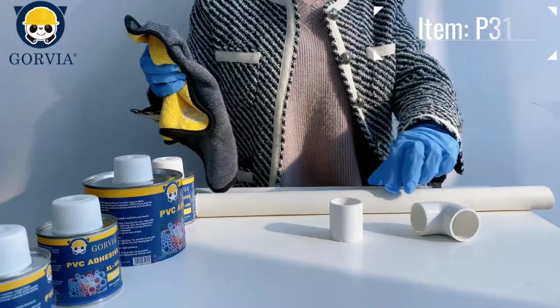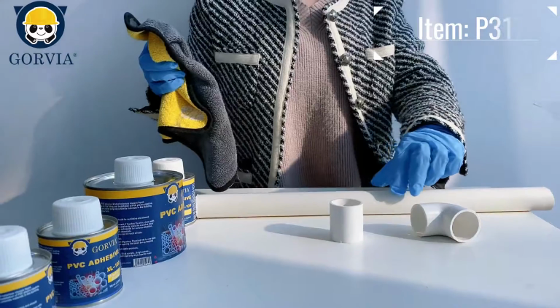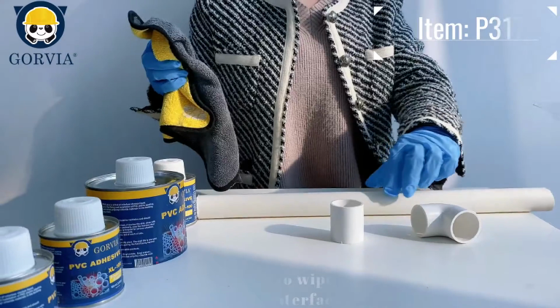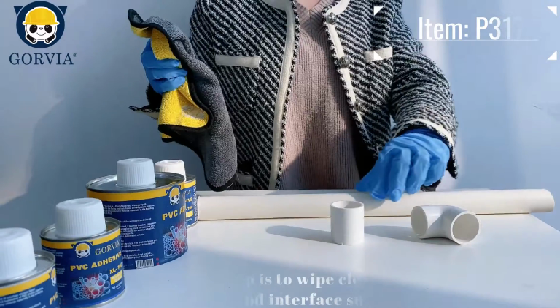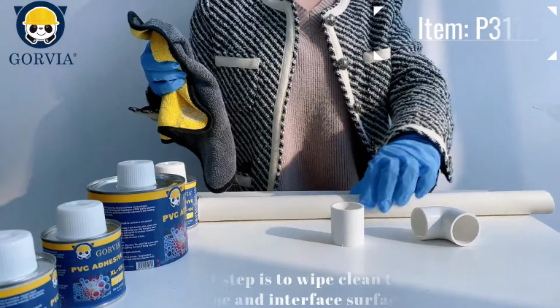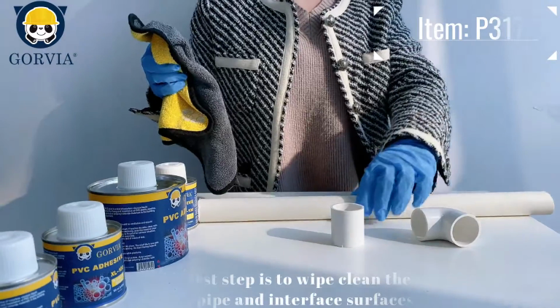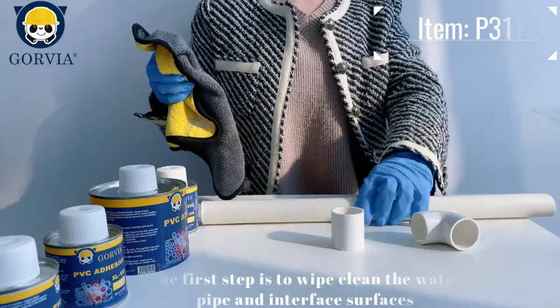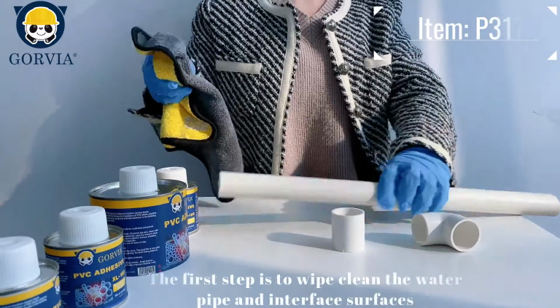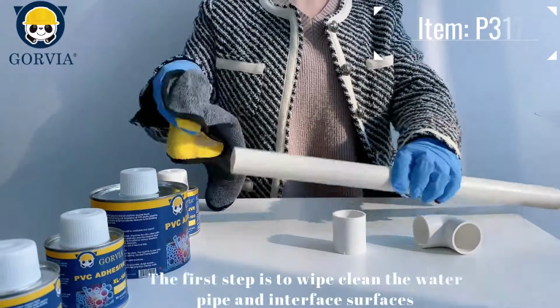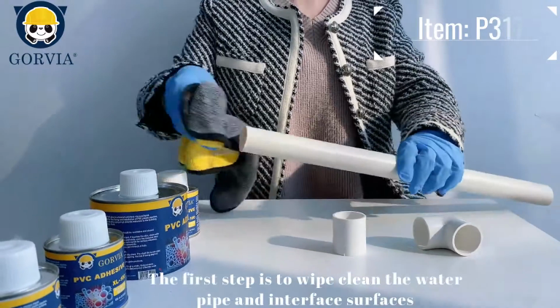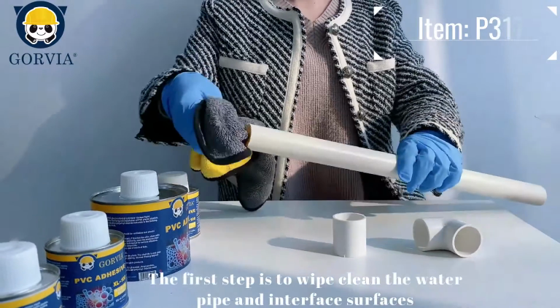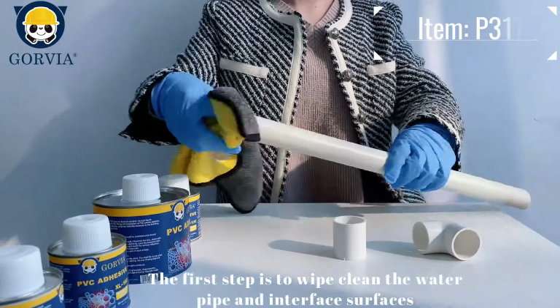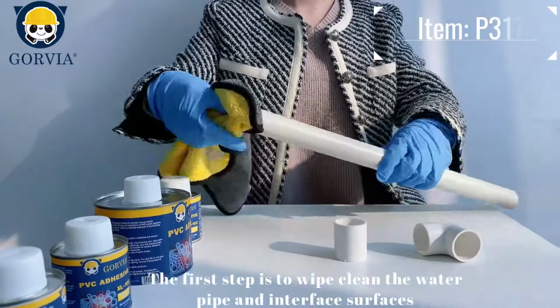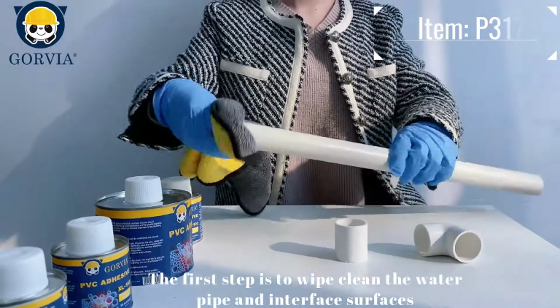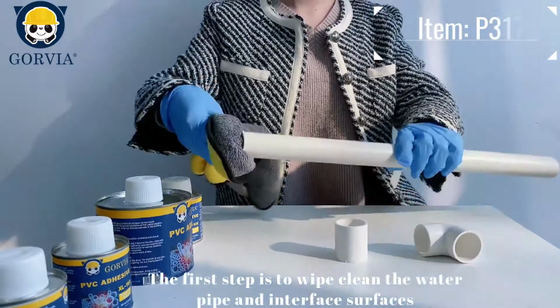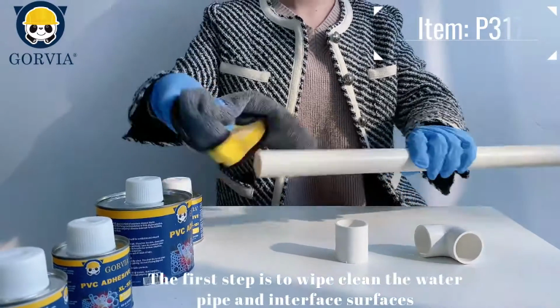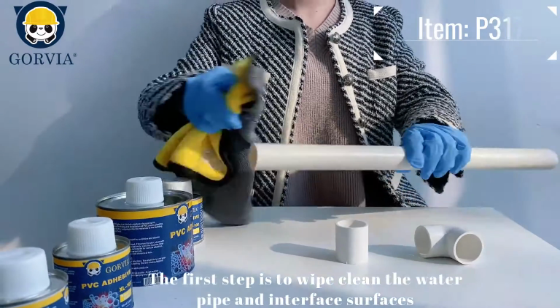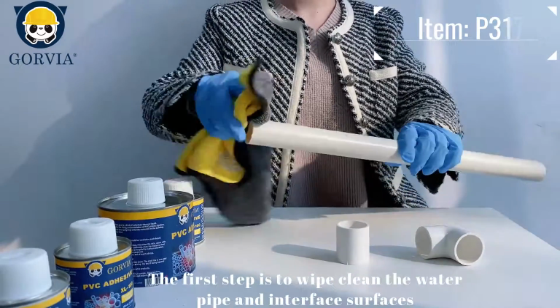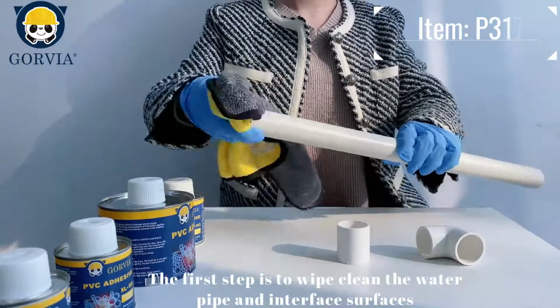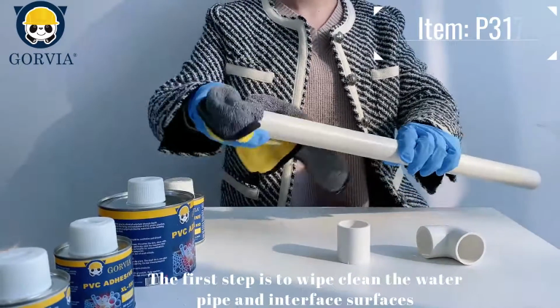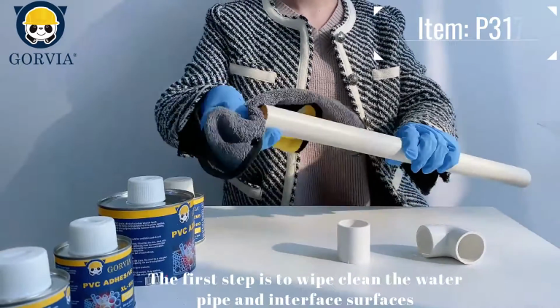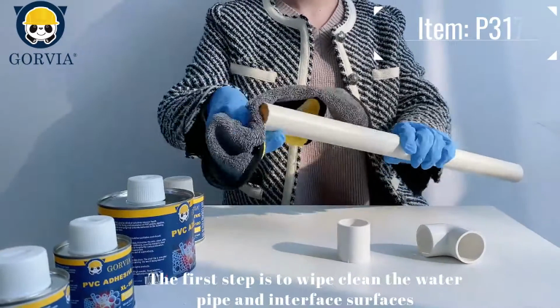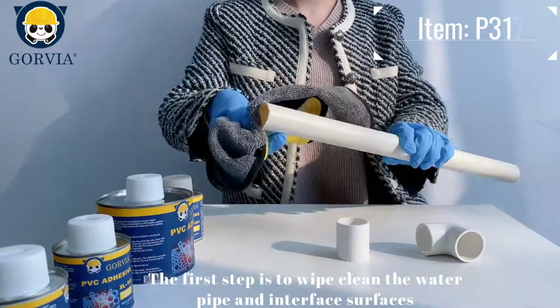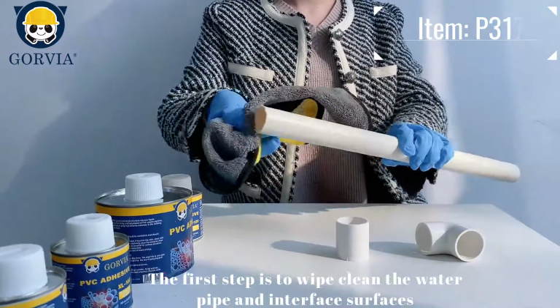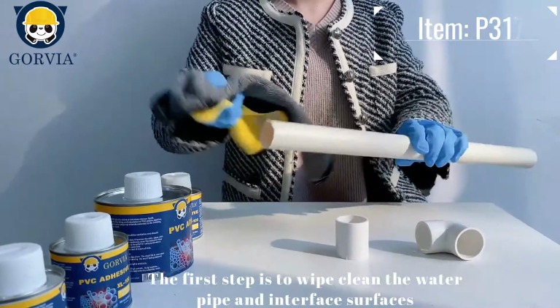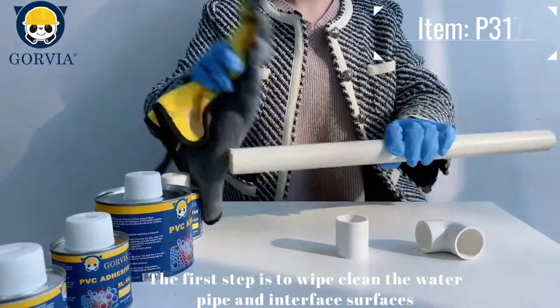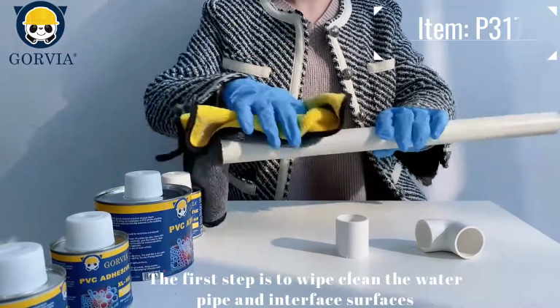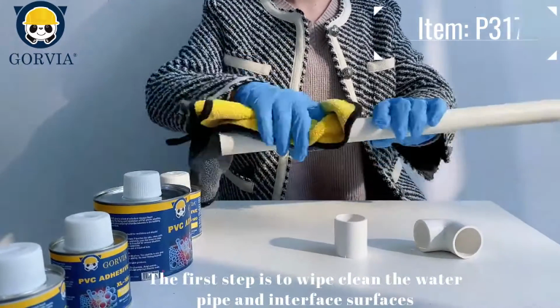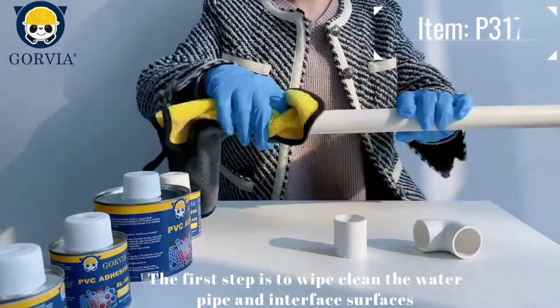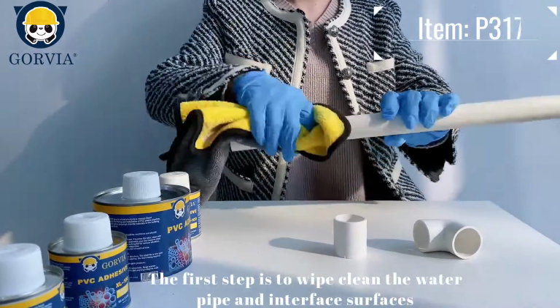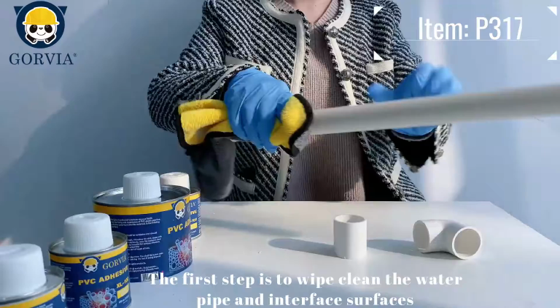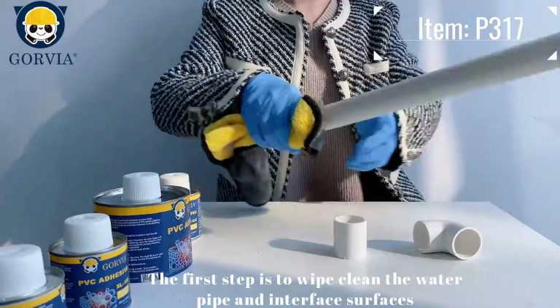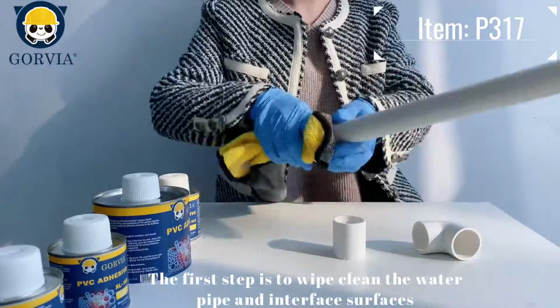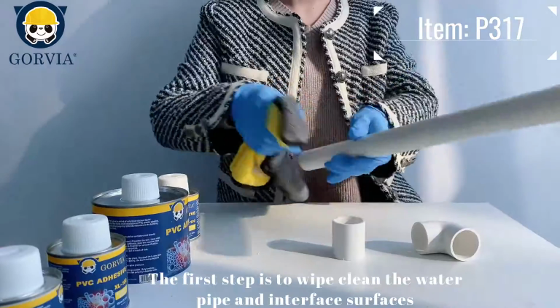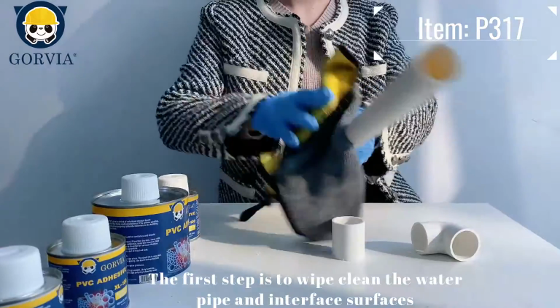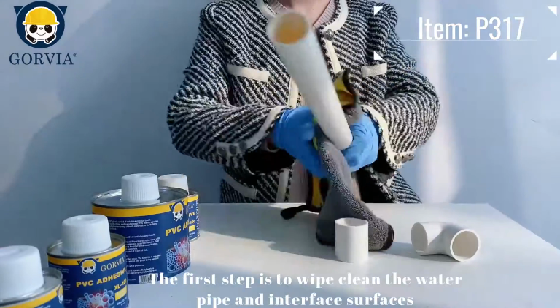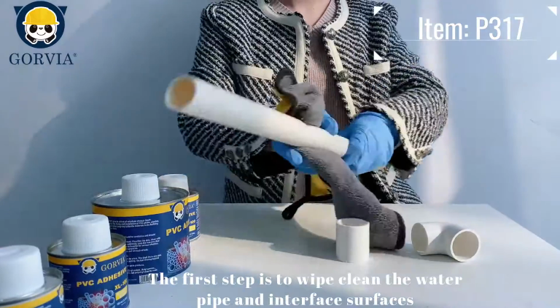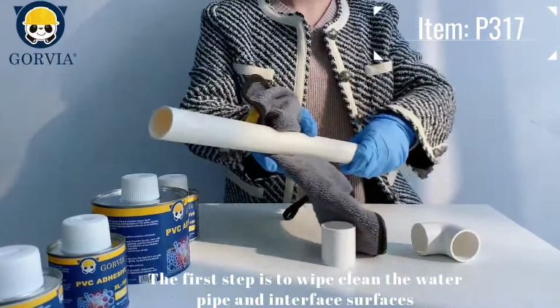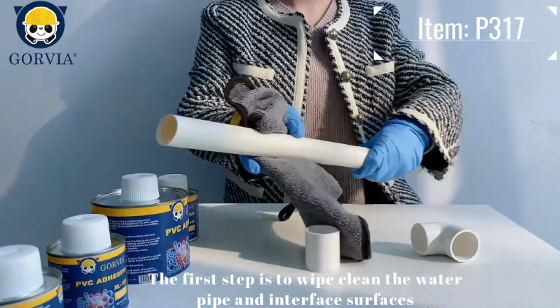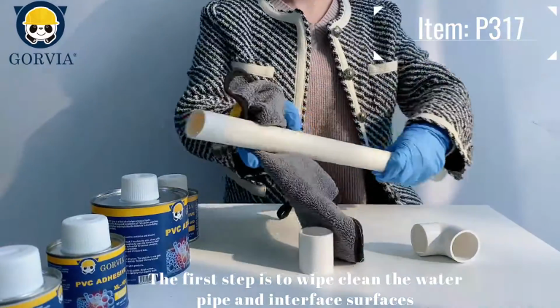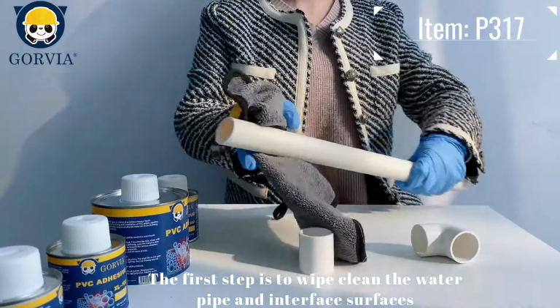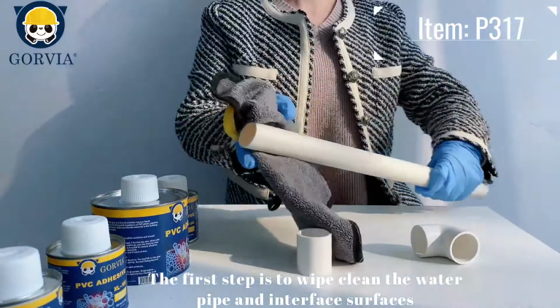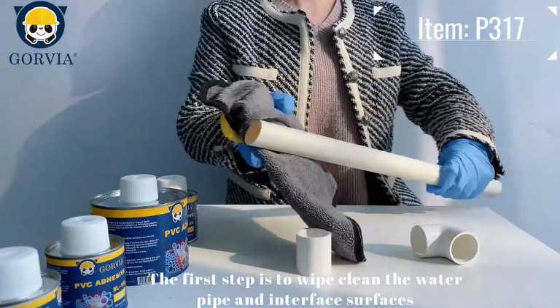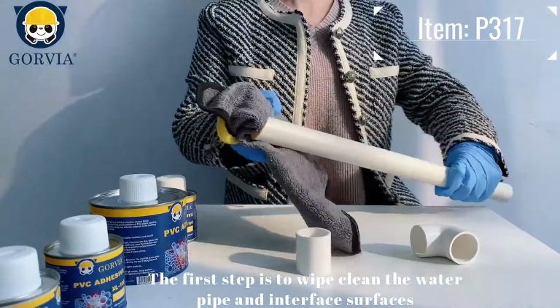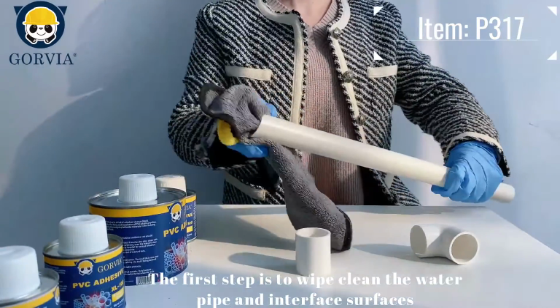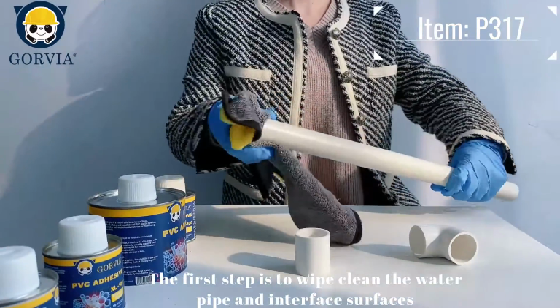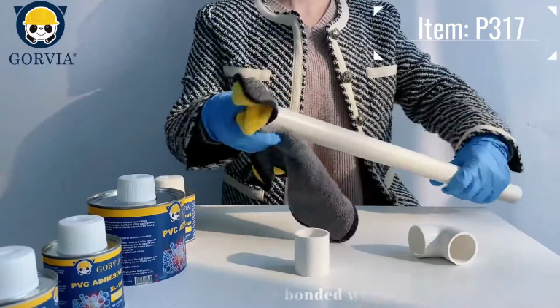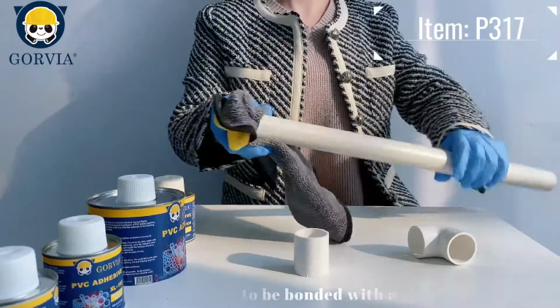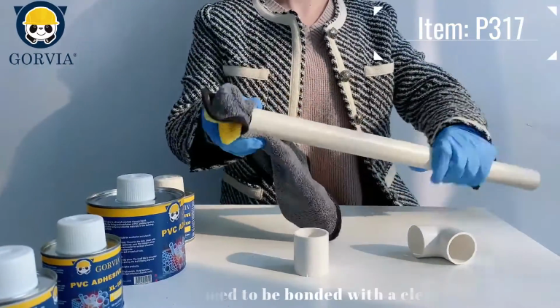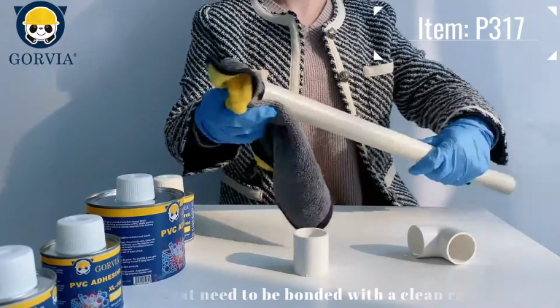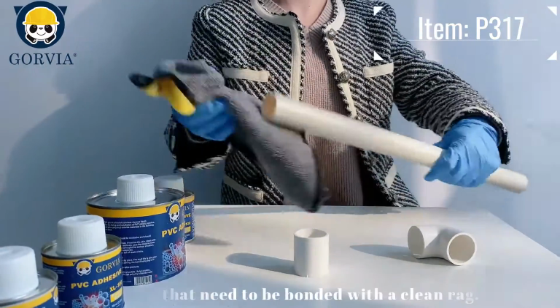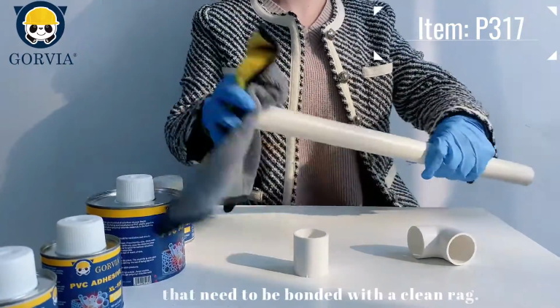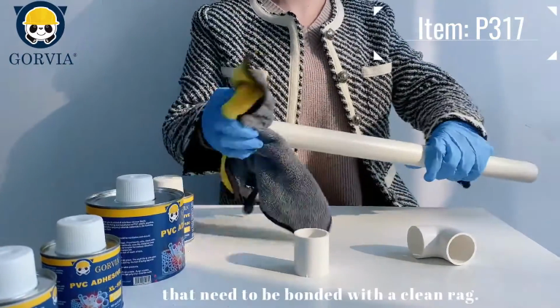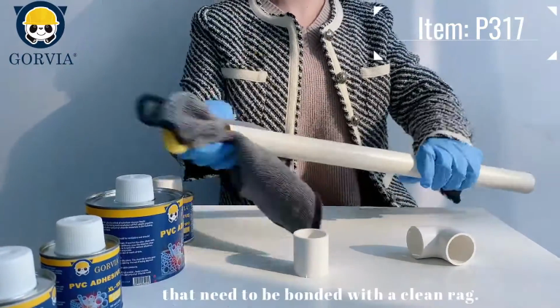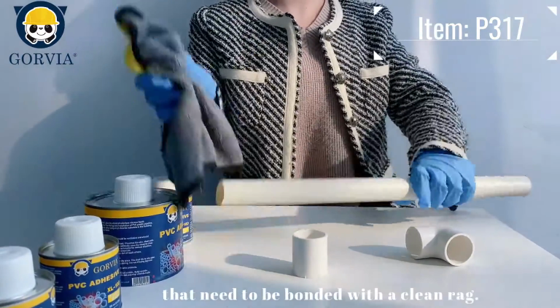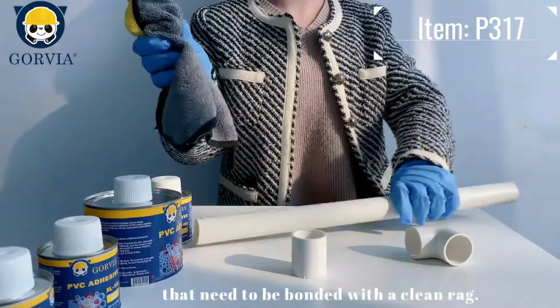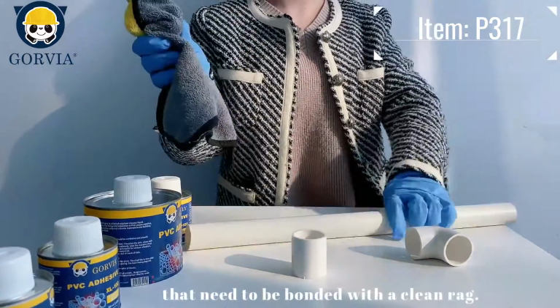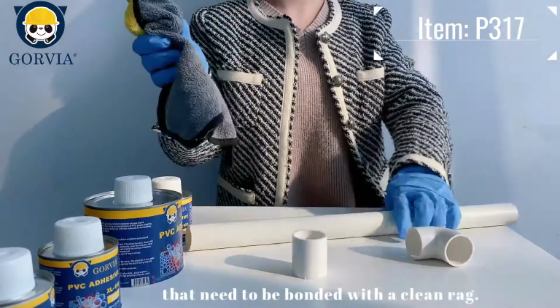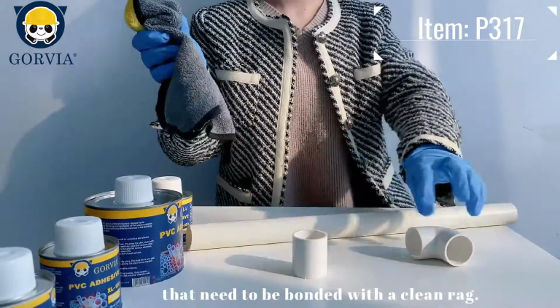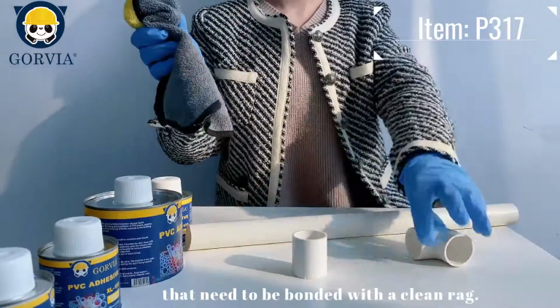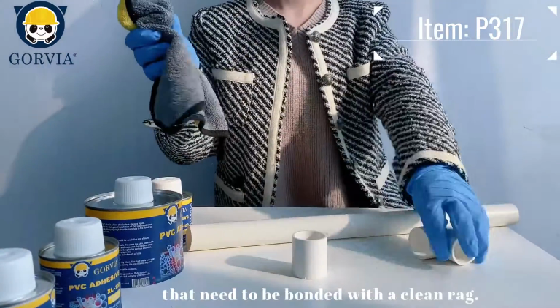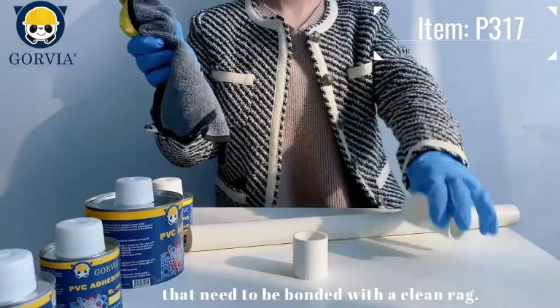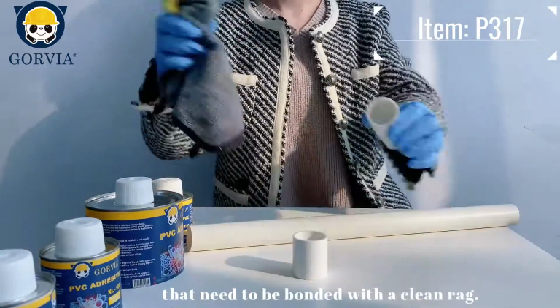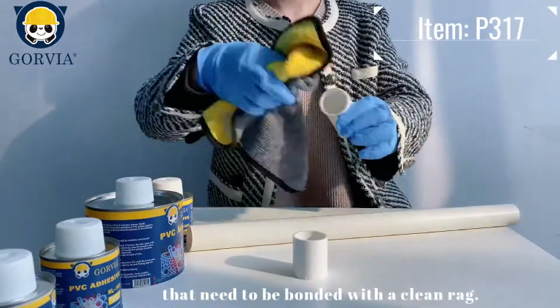The first step is to wipe clean the water pipe and interface surfaces that need to be bonded with a clean rag.